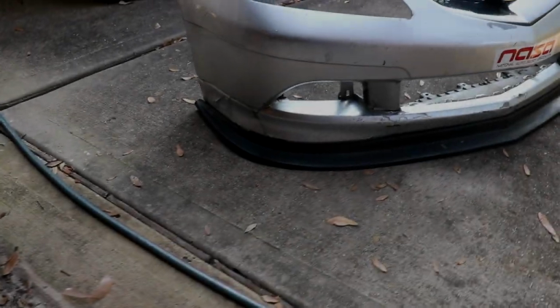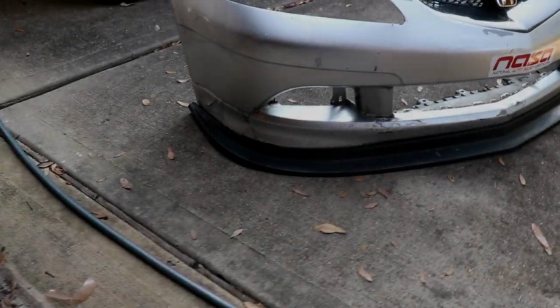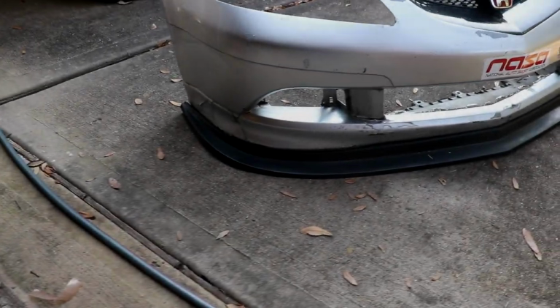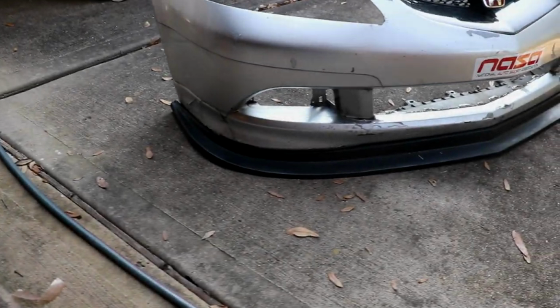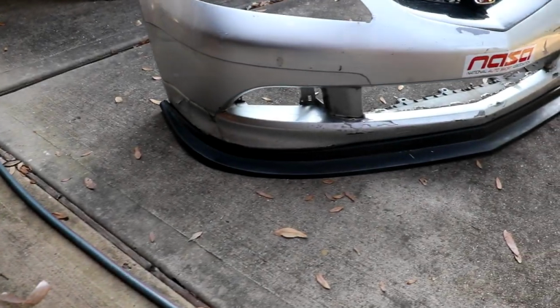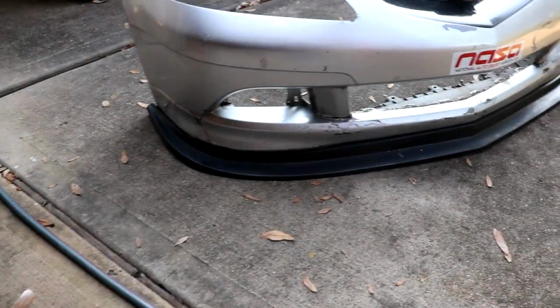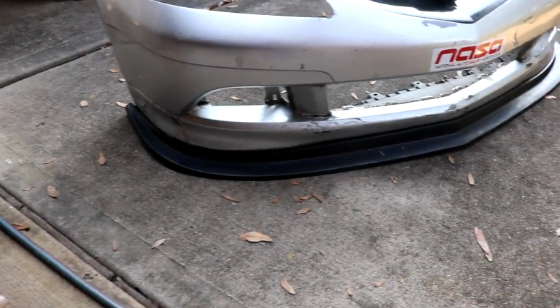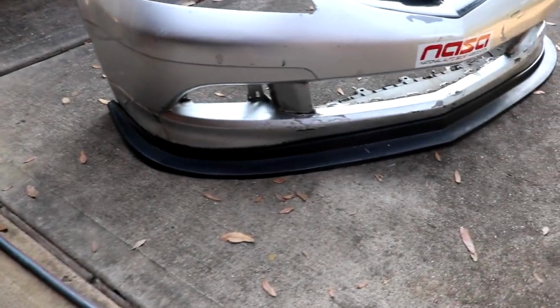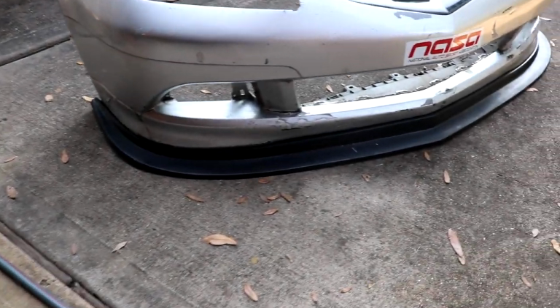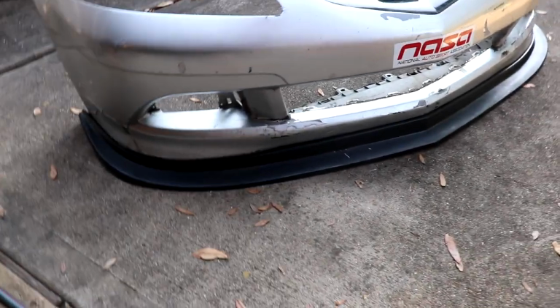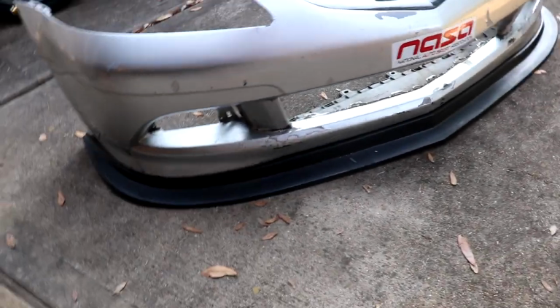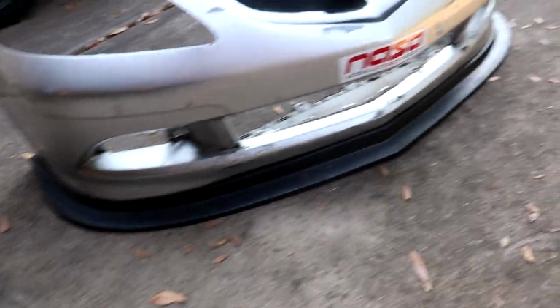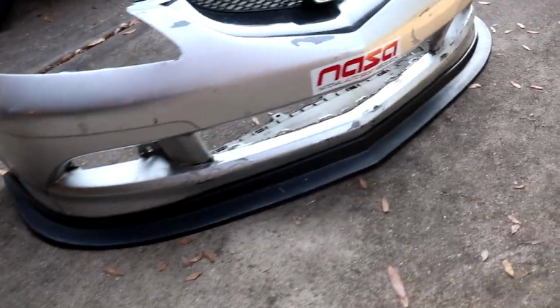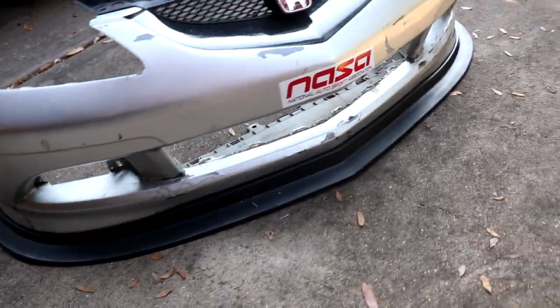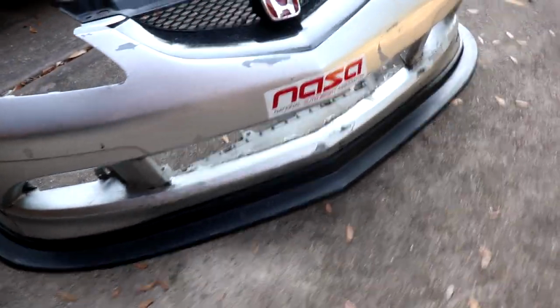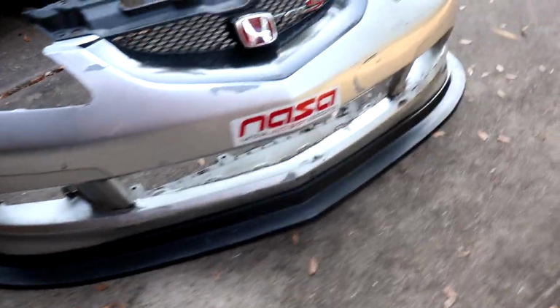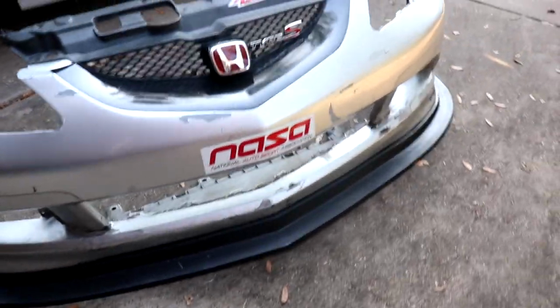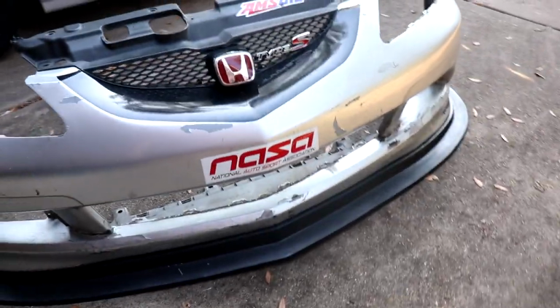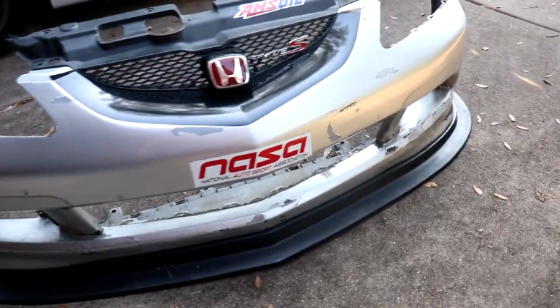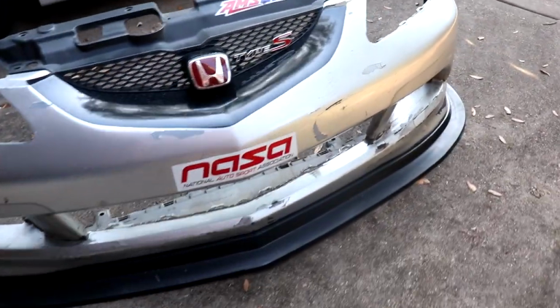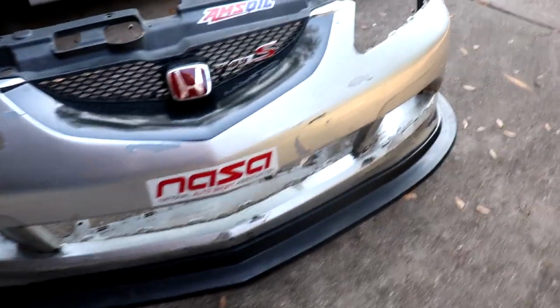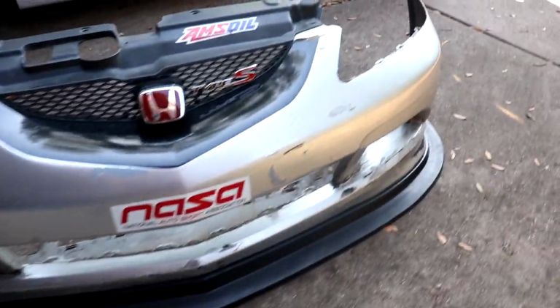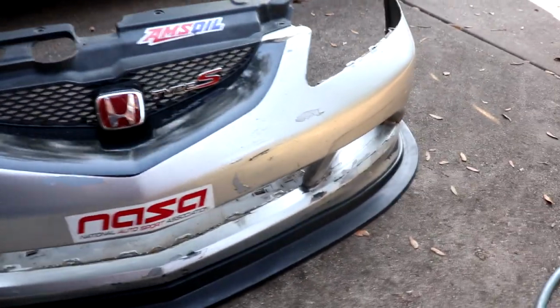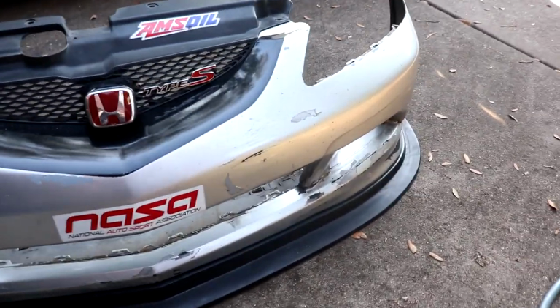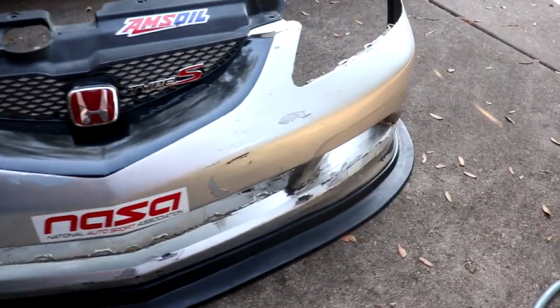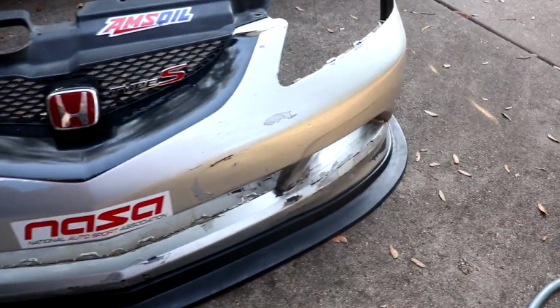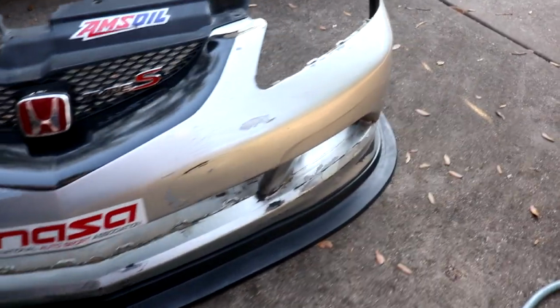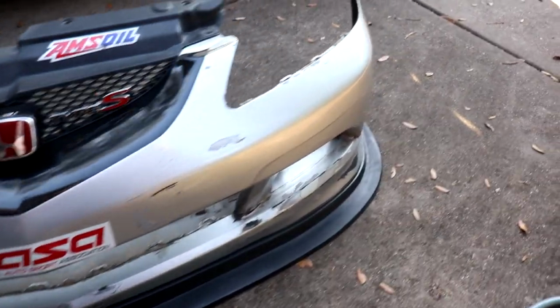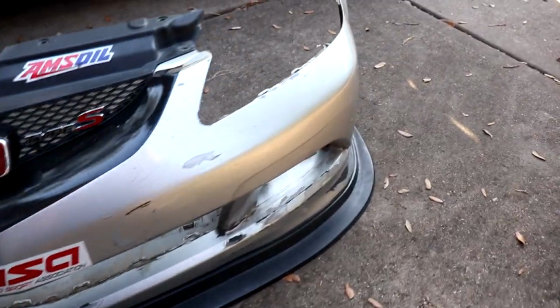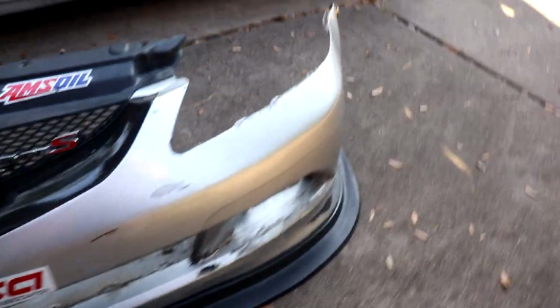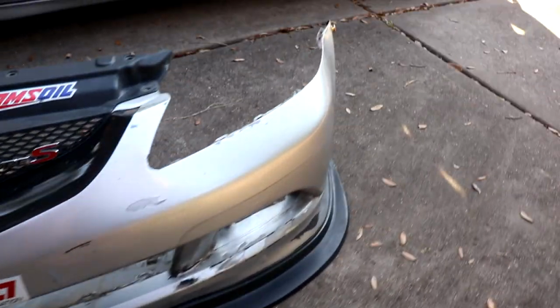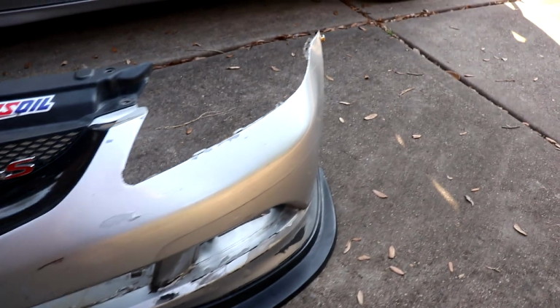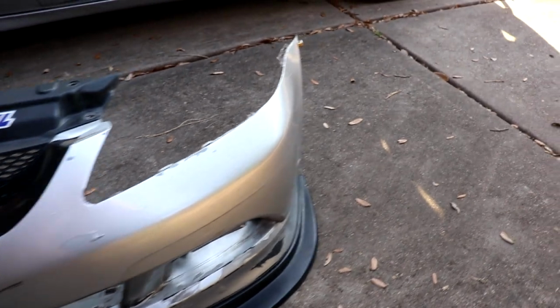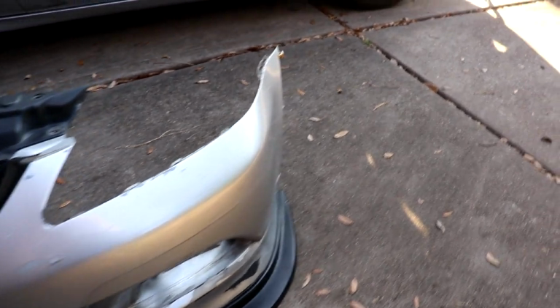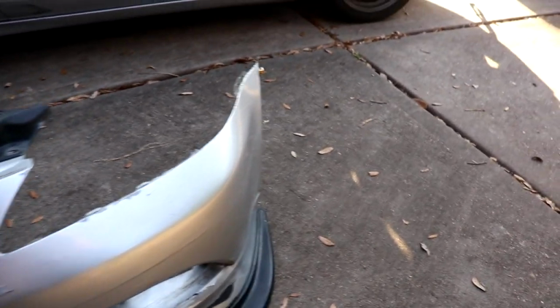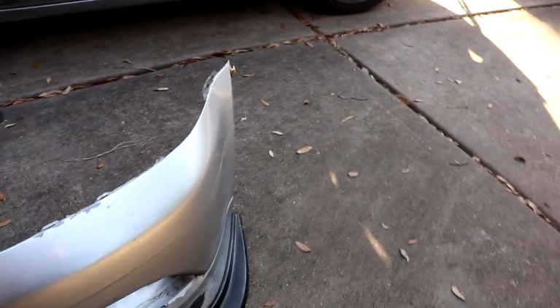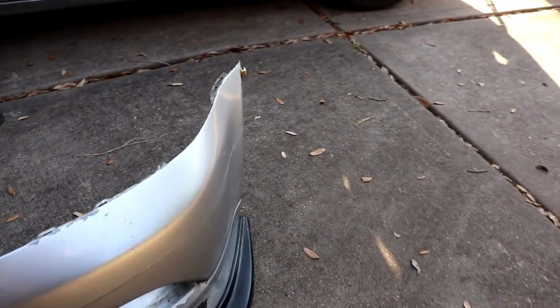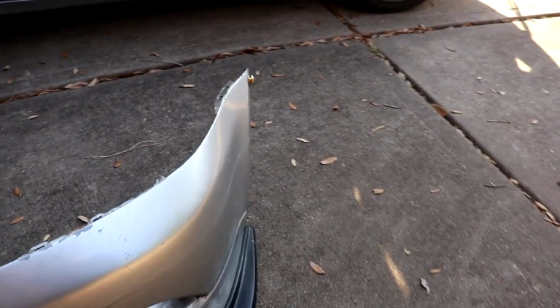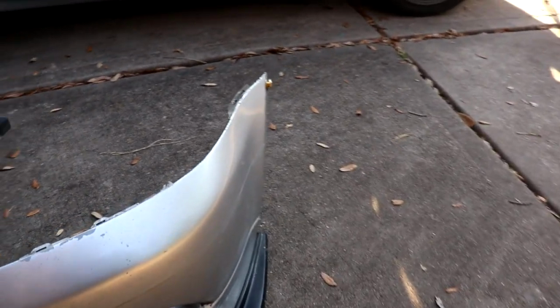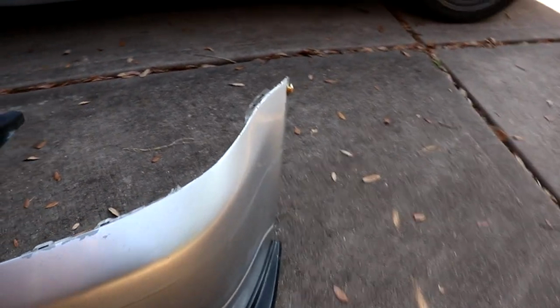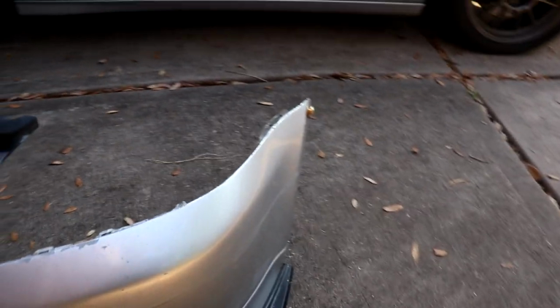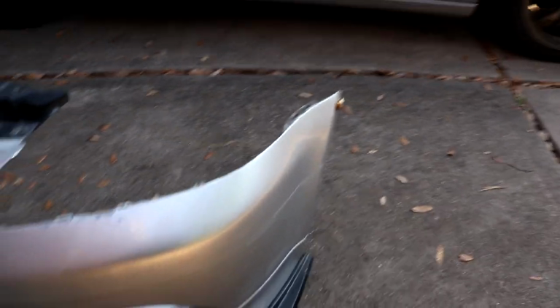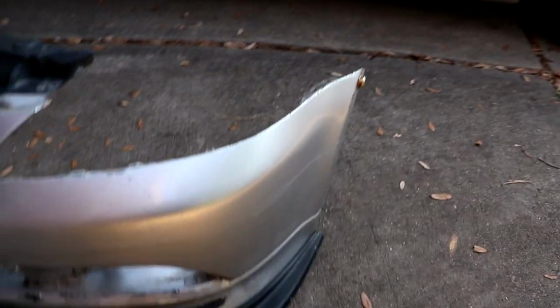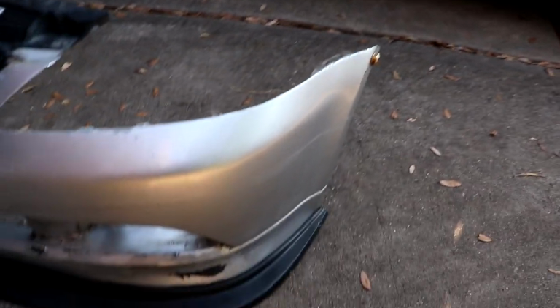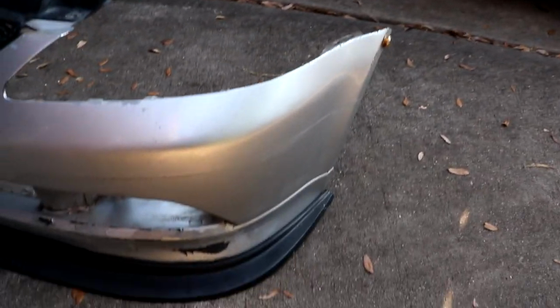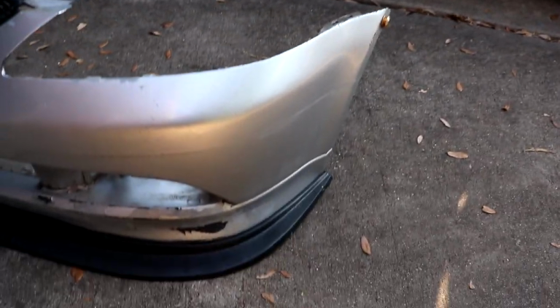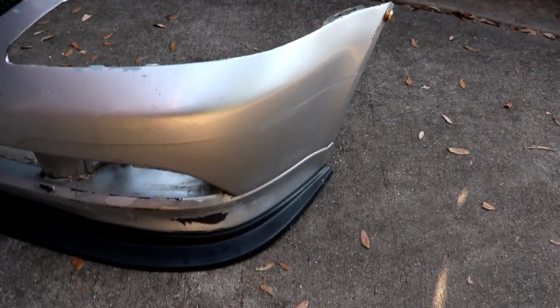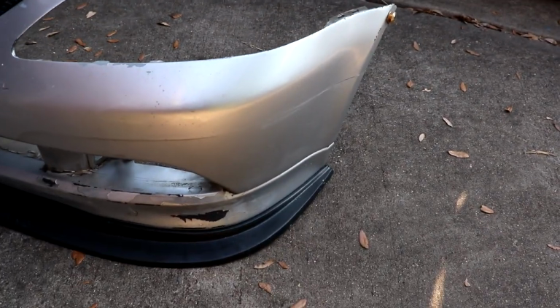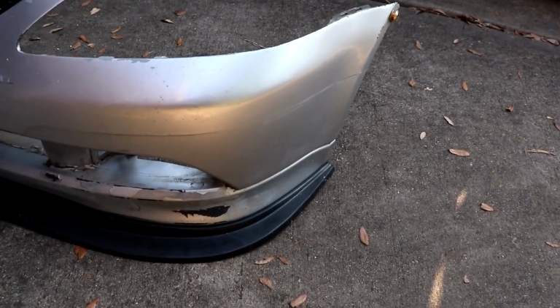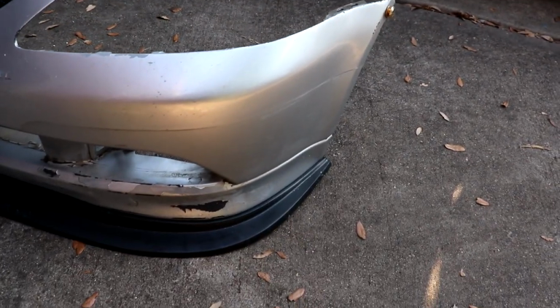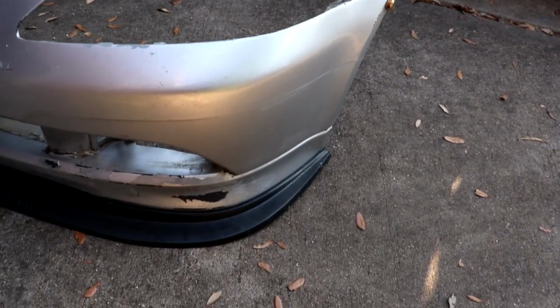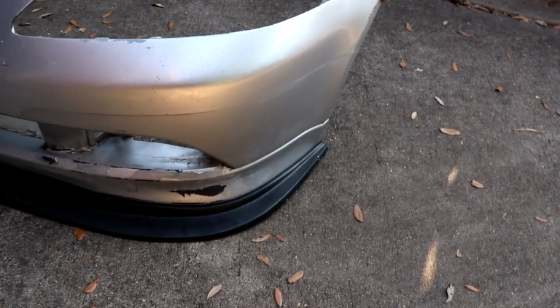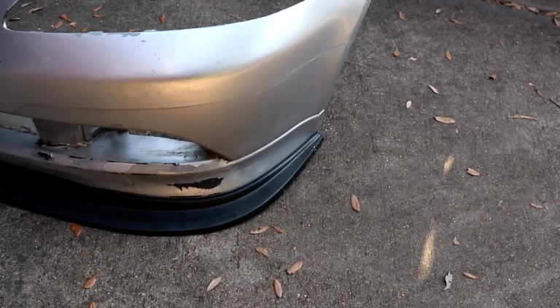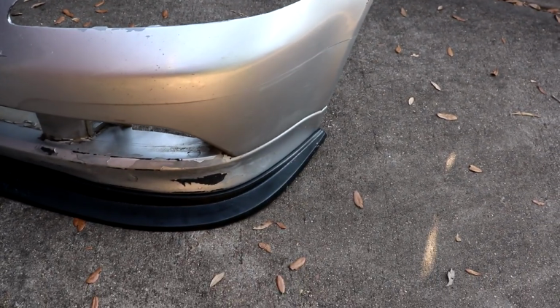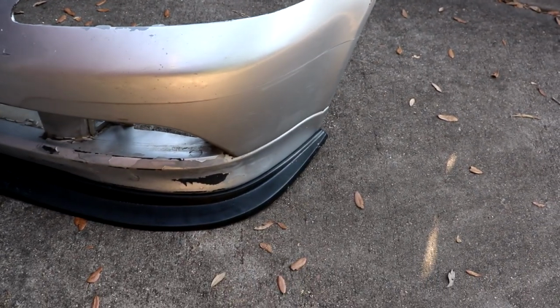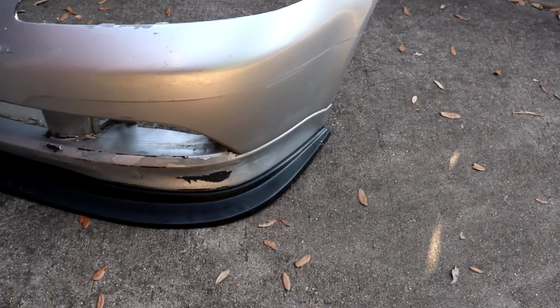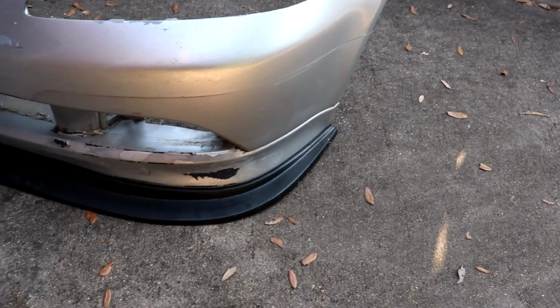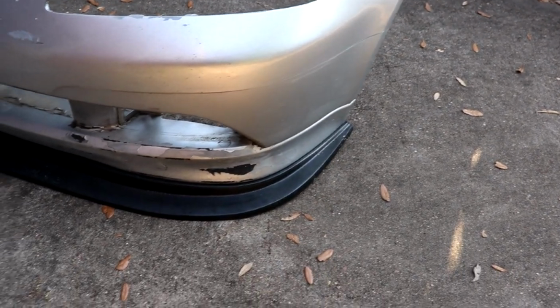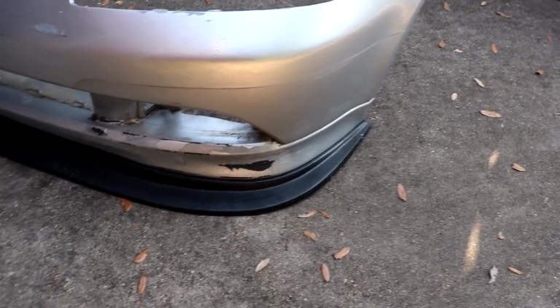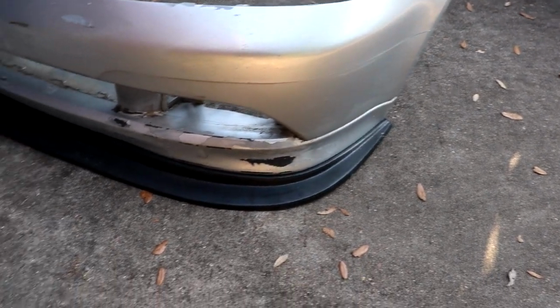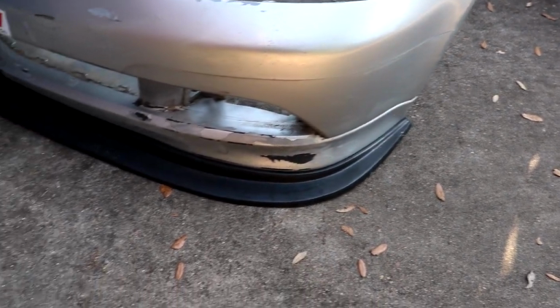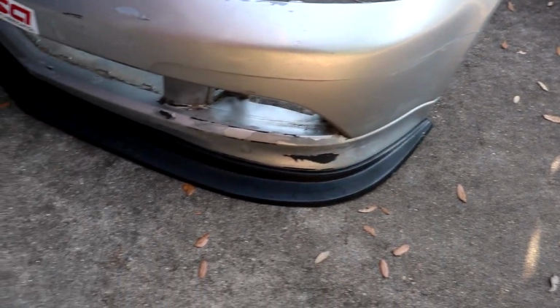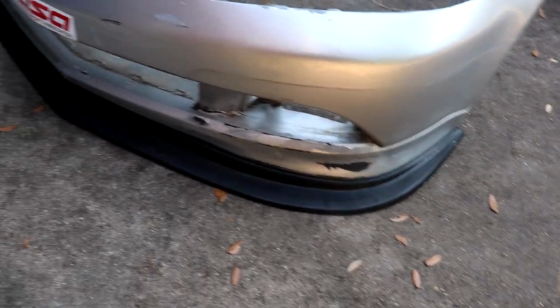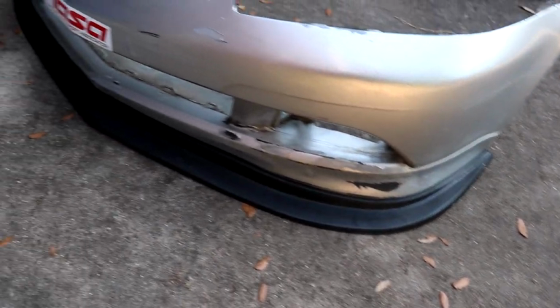She's looking pretty decent now. Just gonna slap it on to the car.